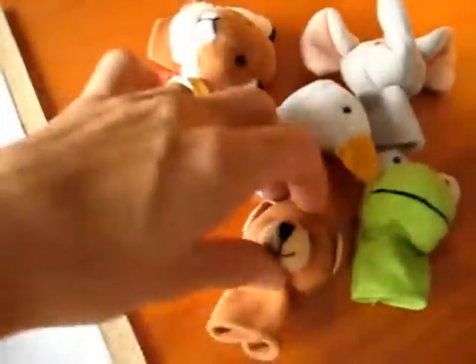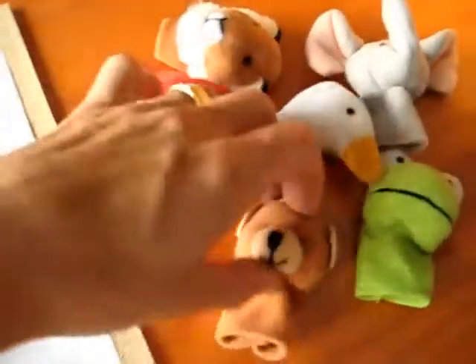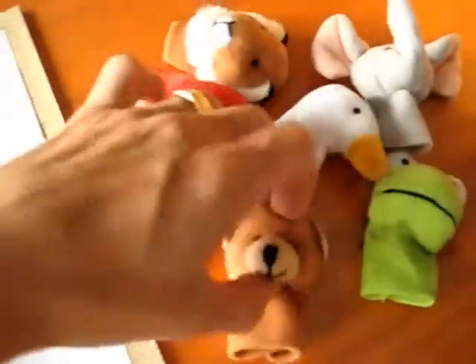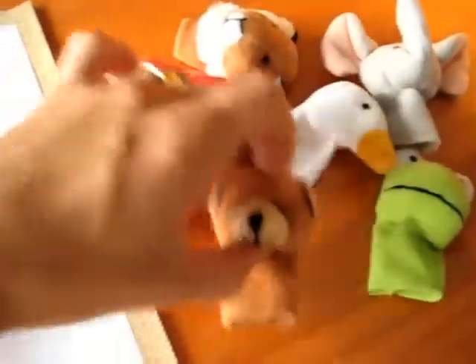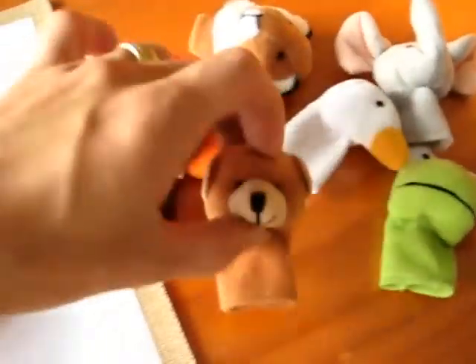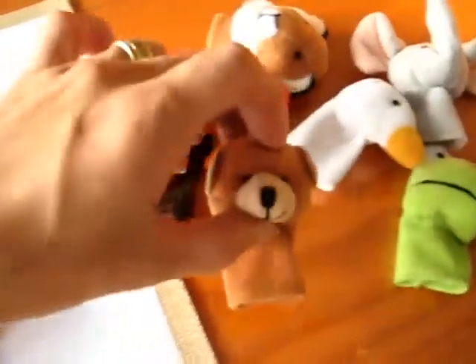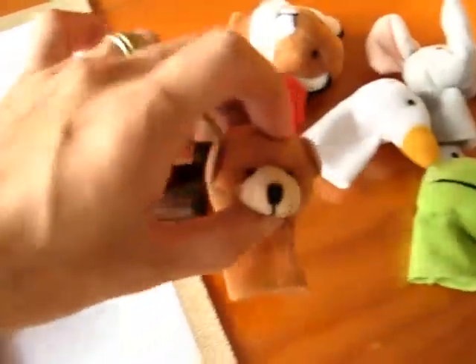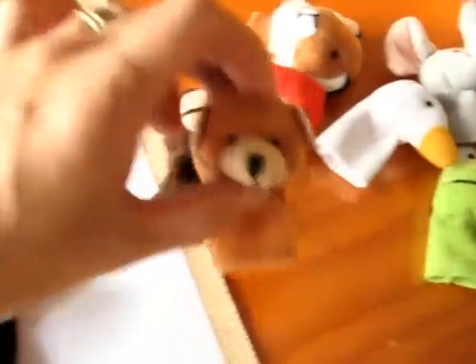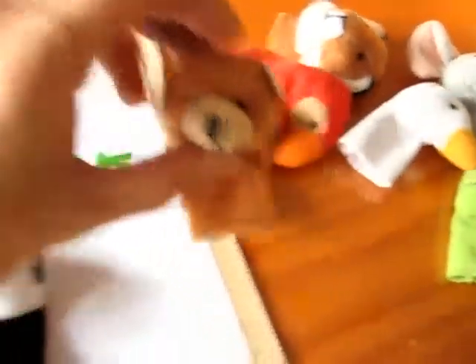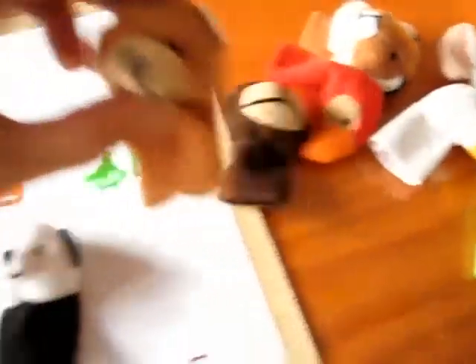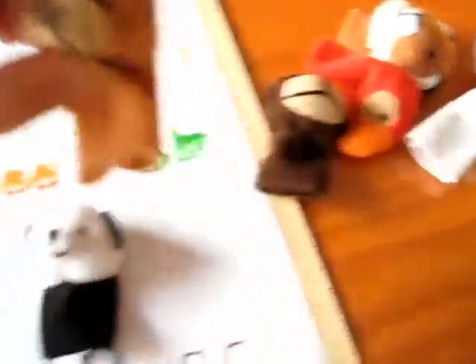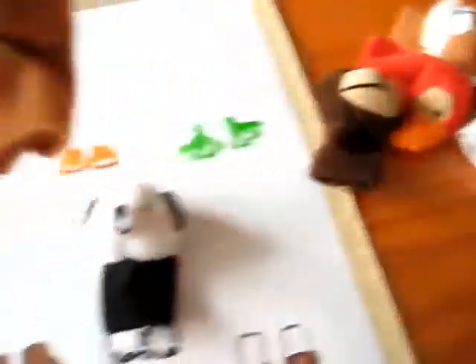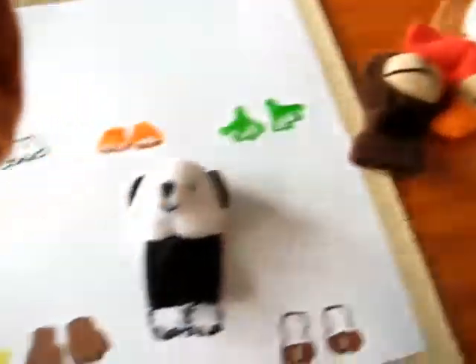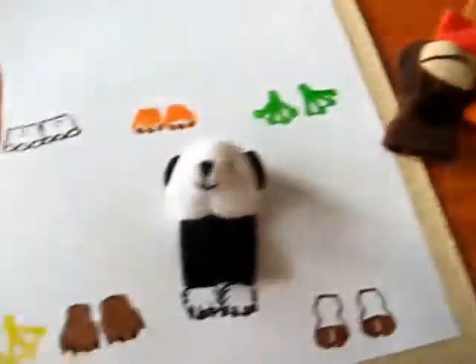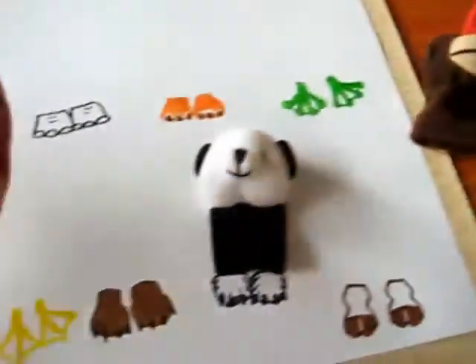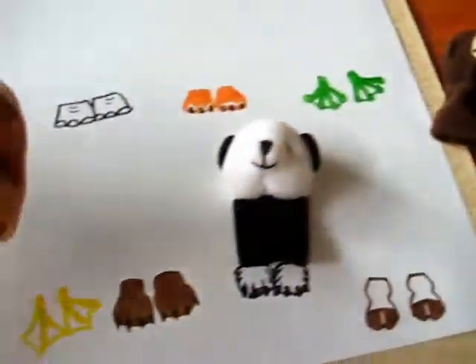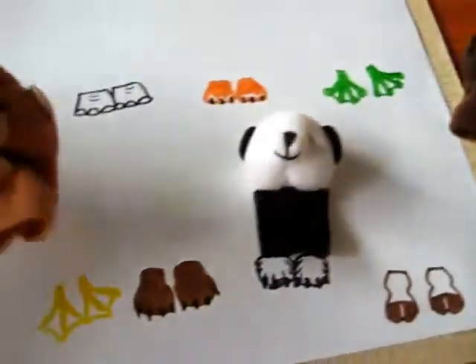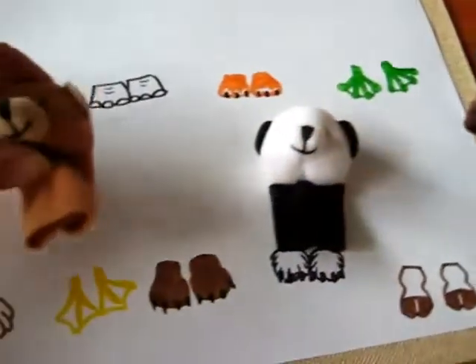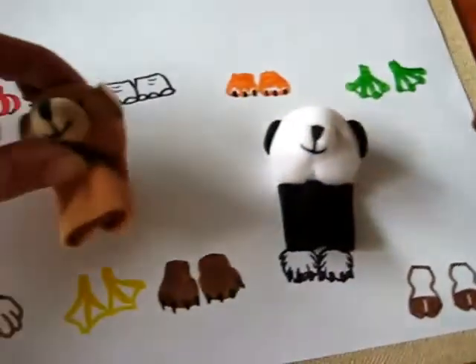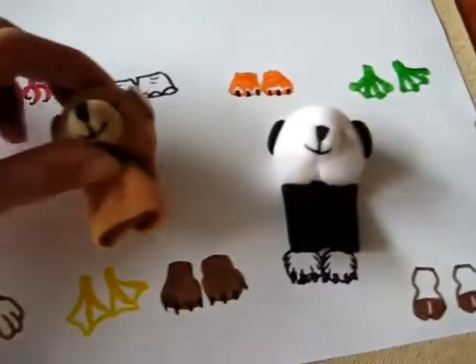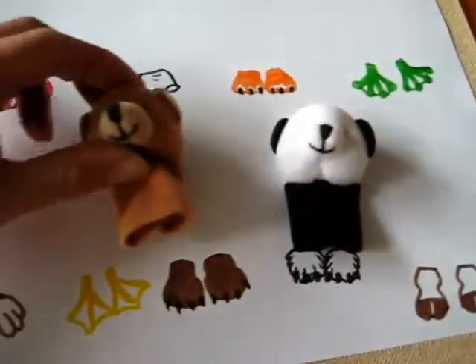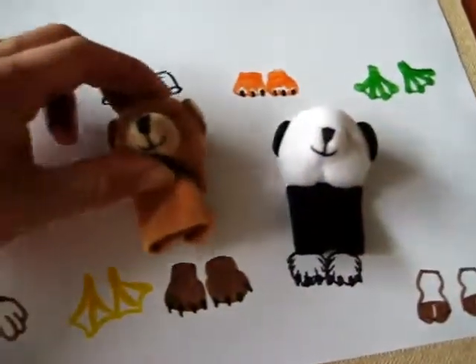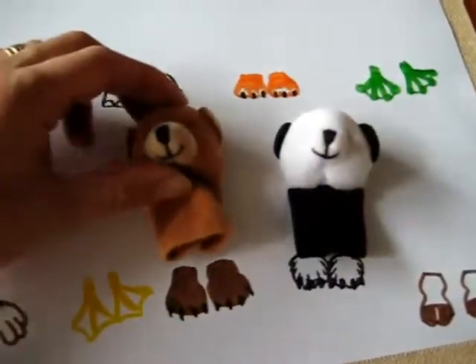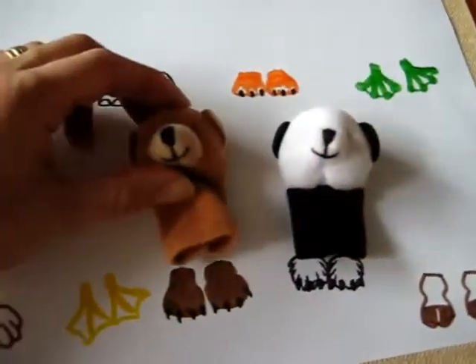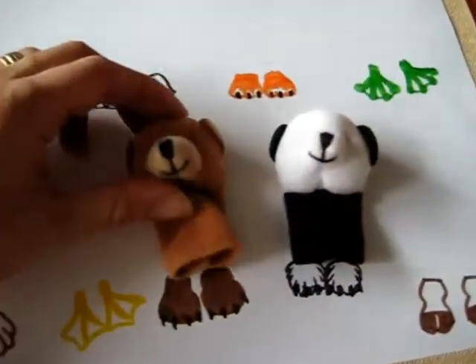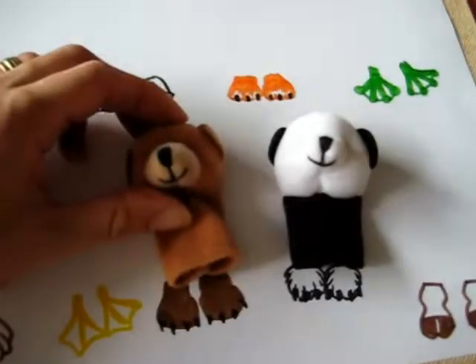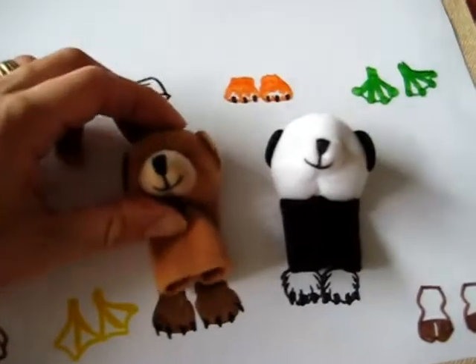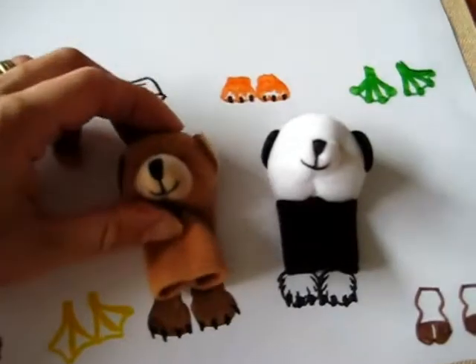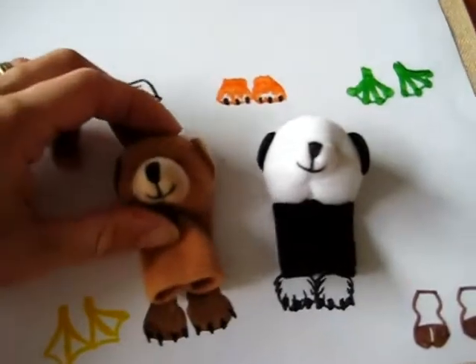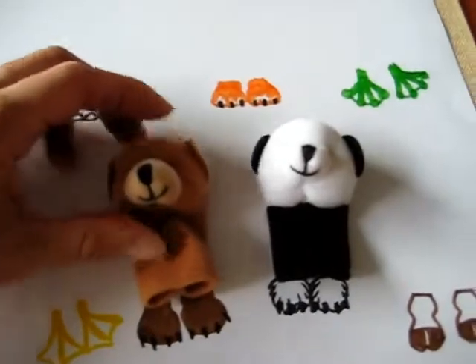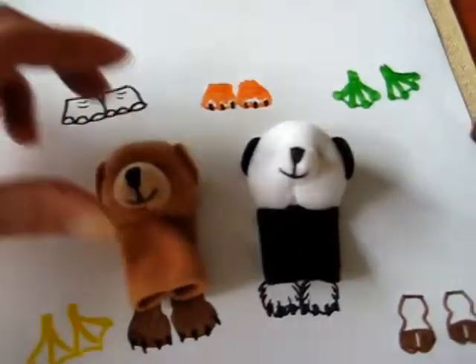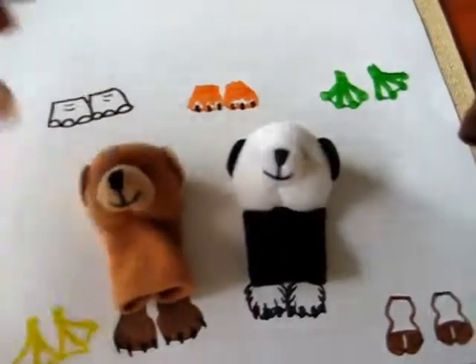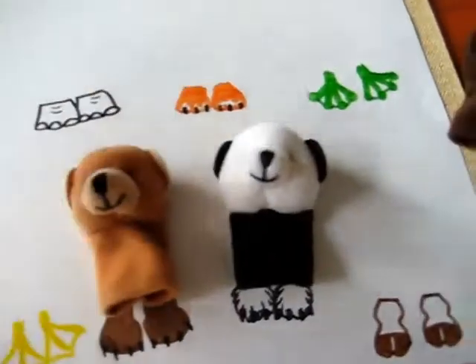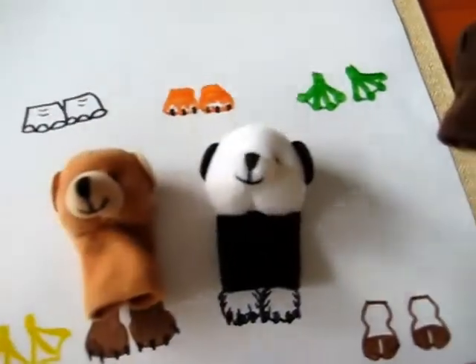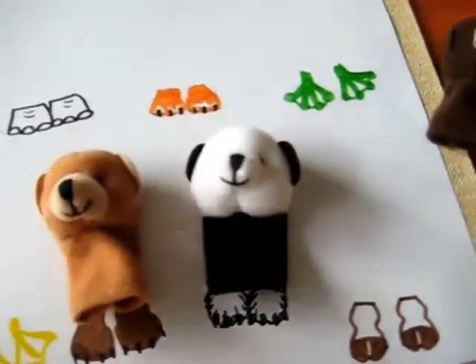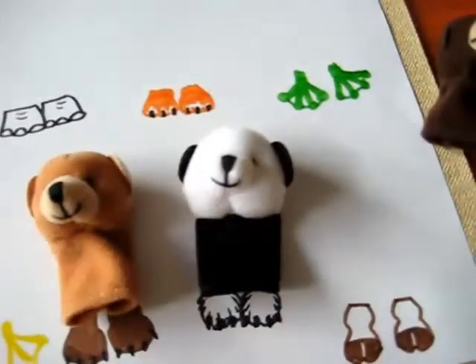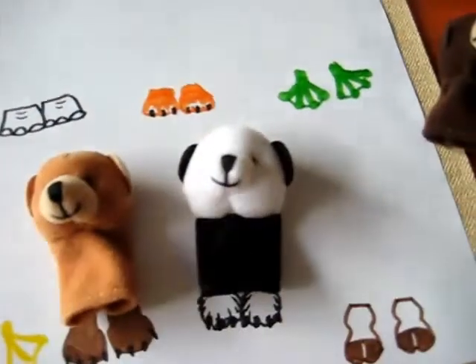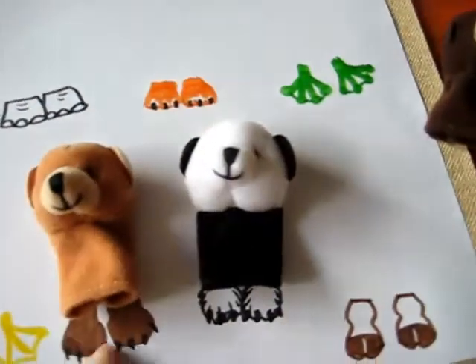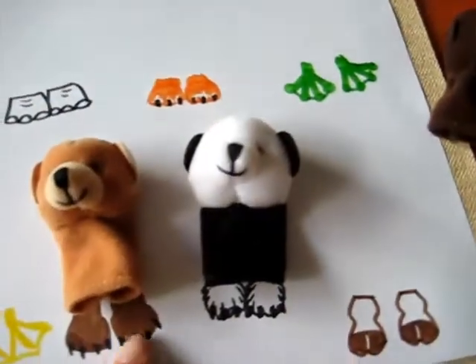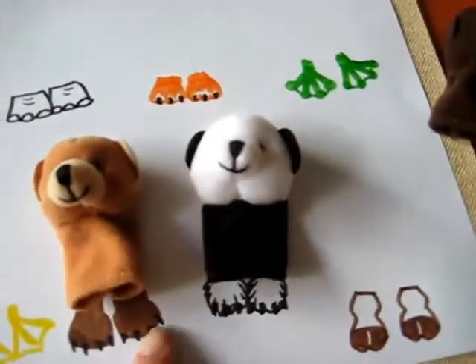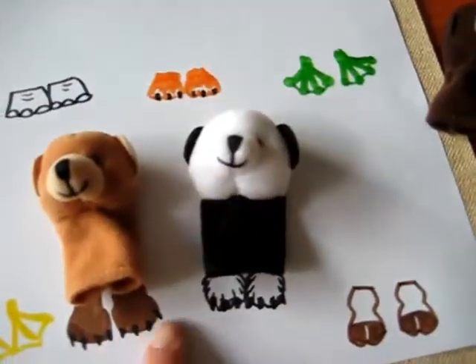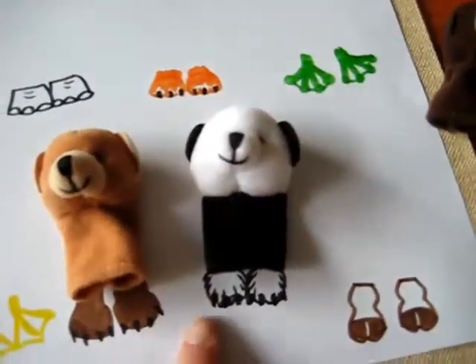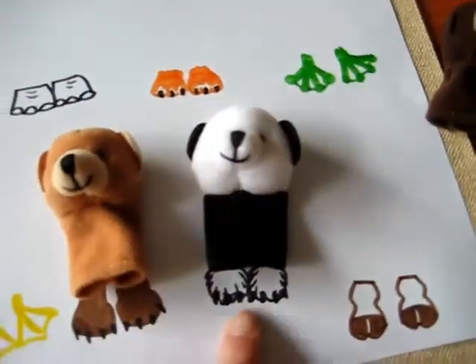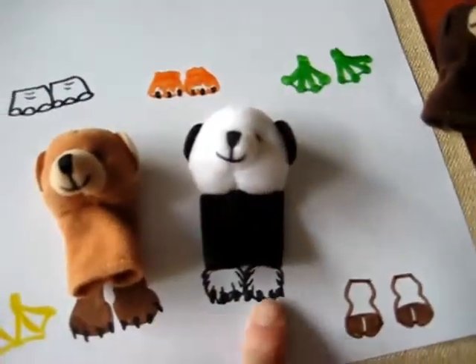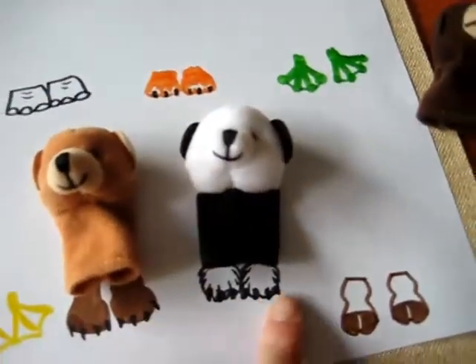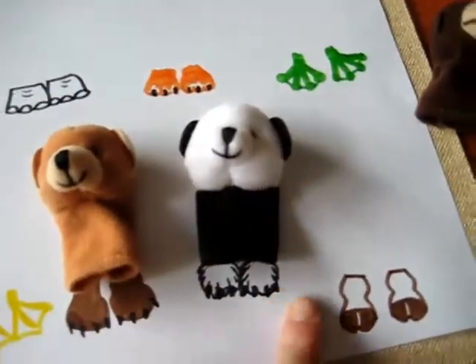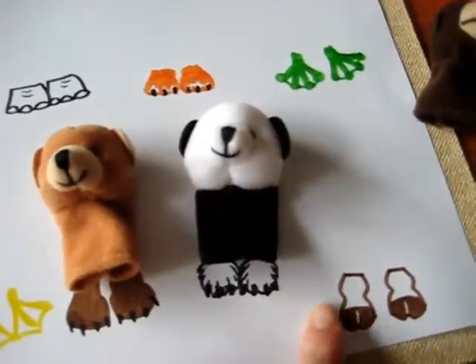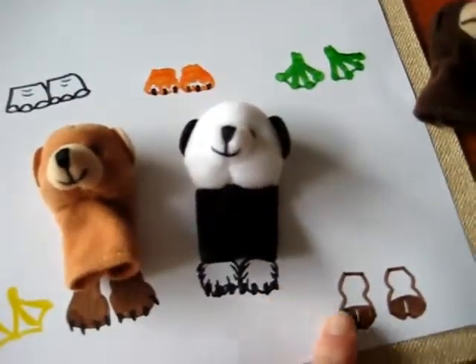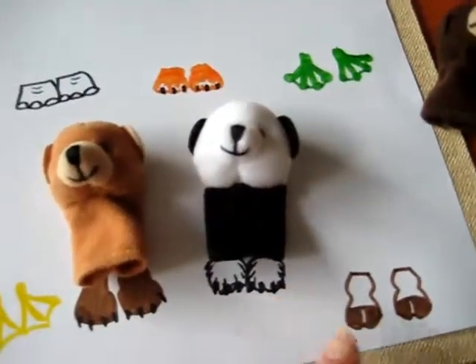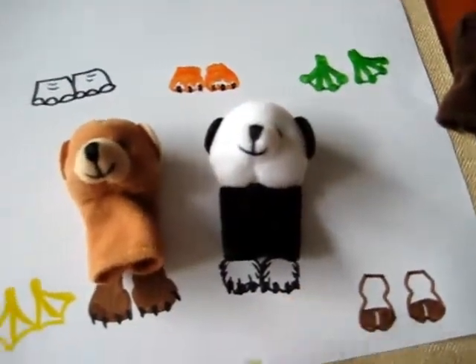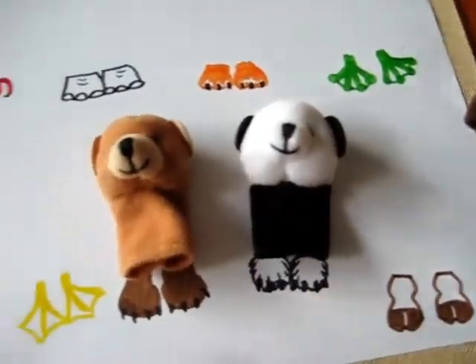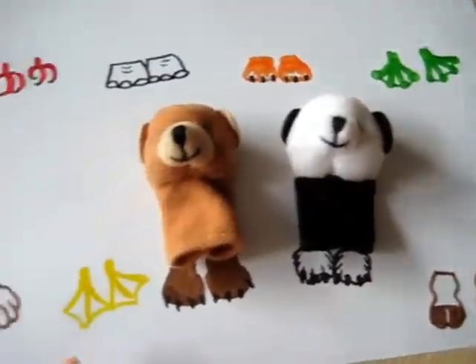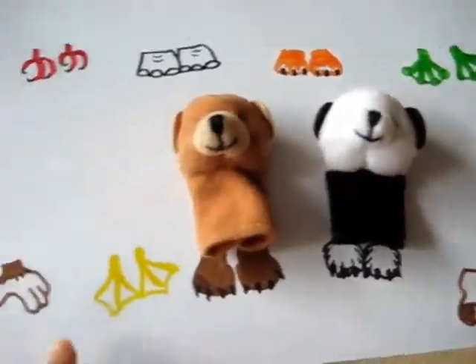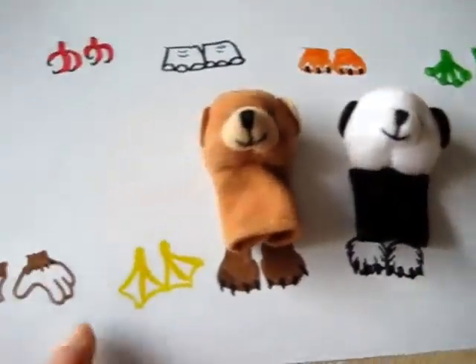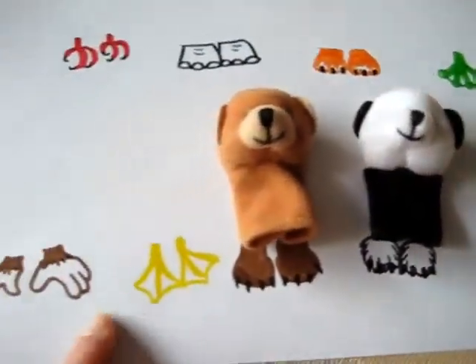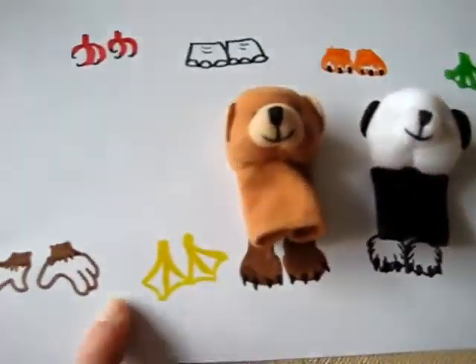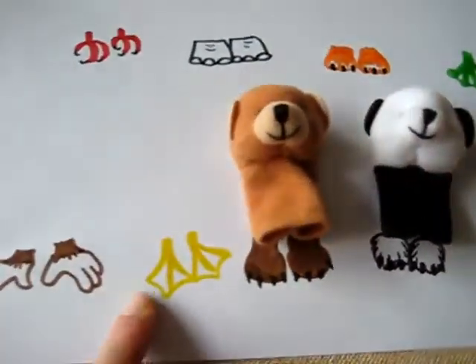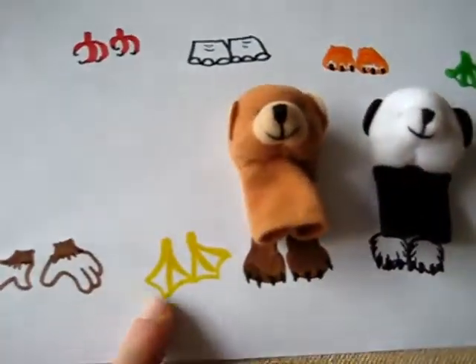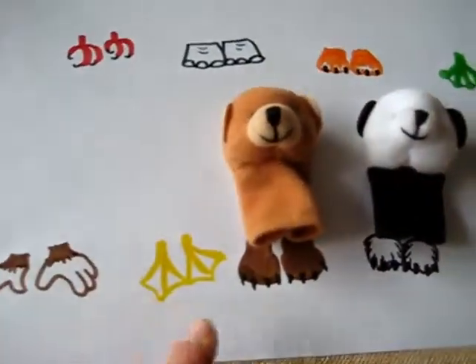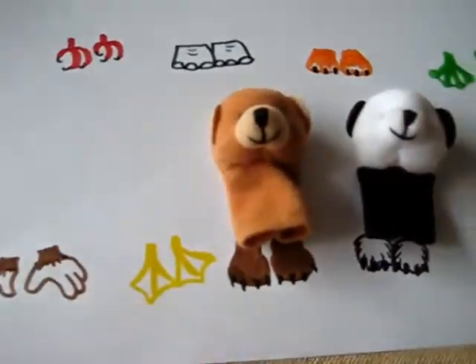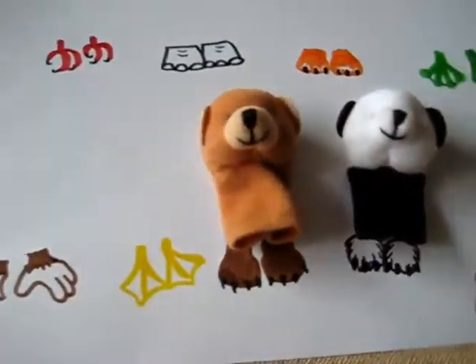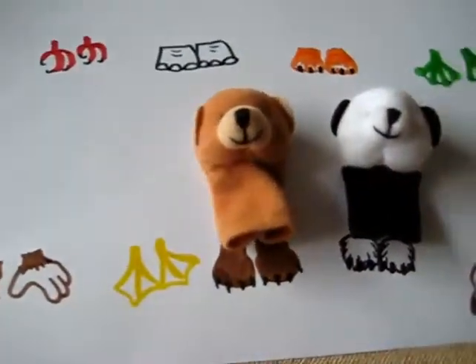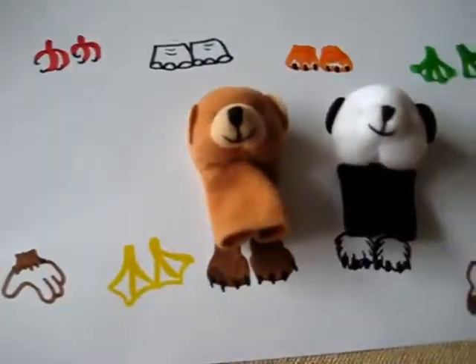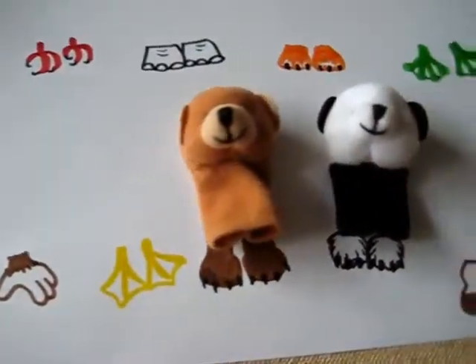Then we take another one and try to match them. Then we talk about their different types of feet — like webbed feet.